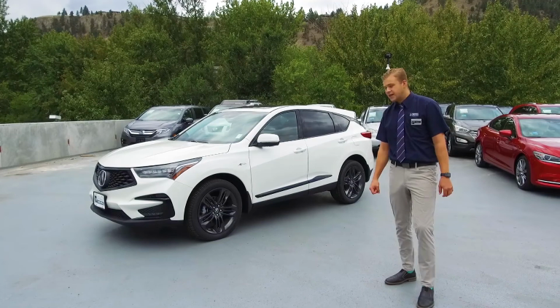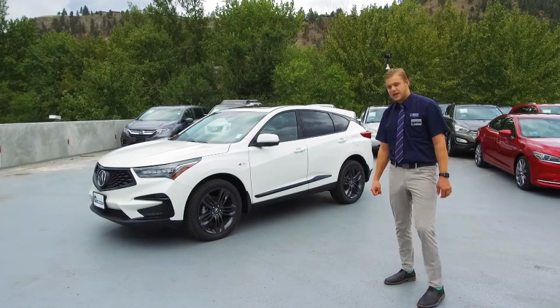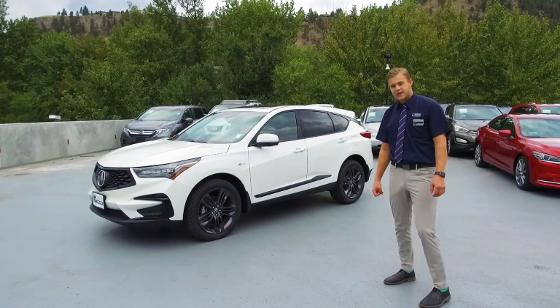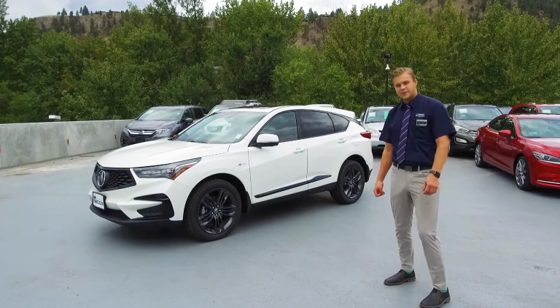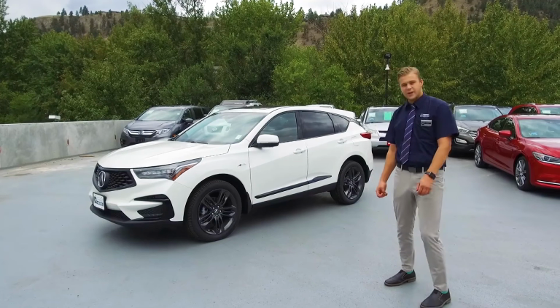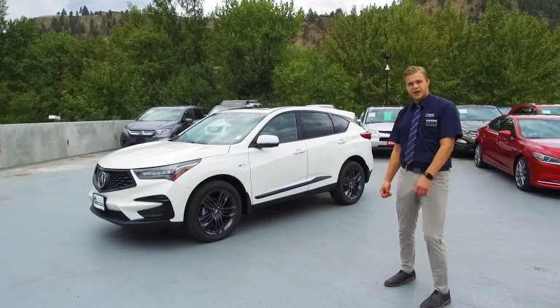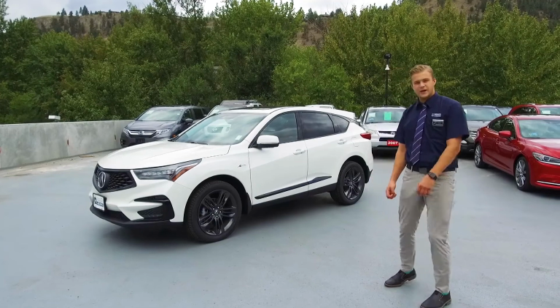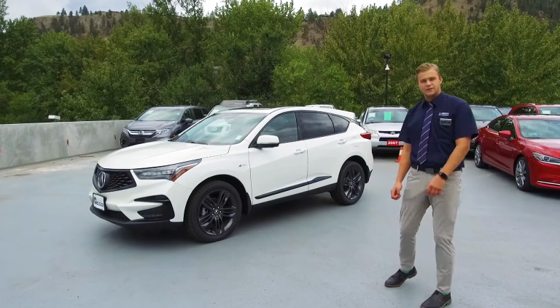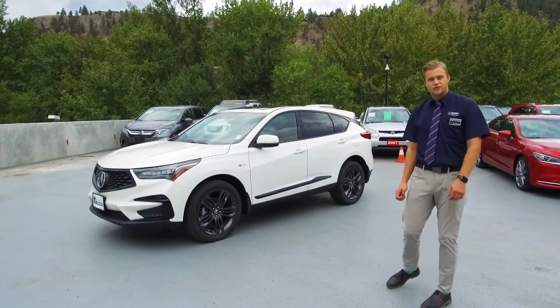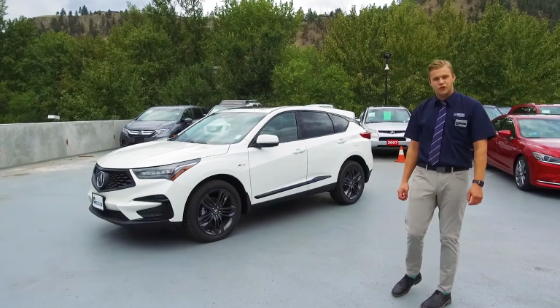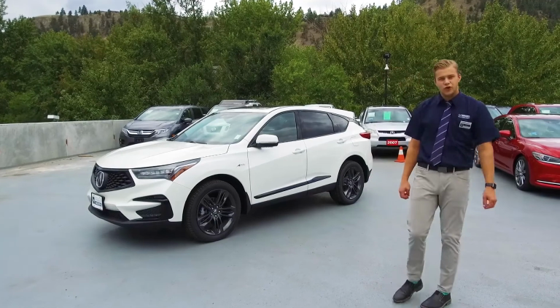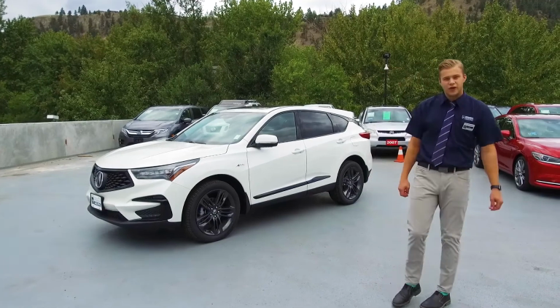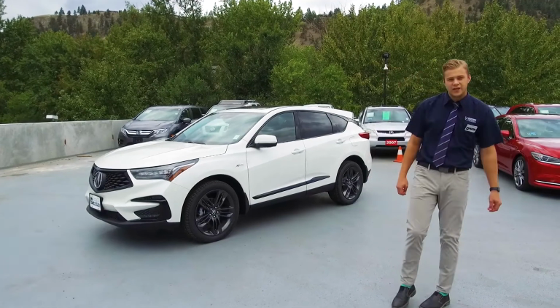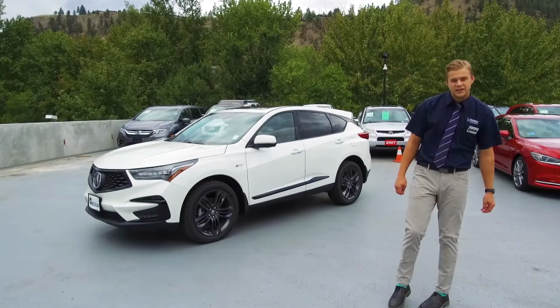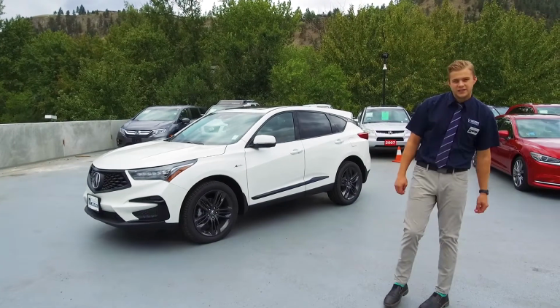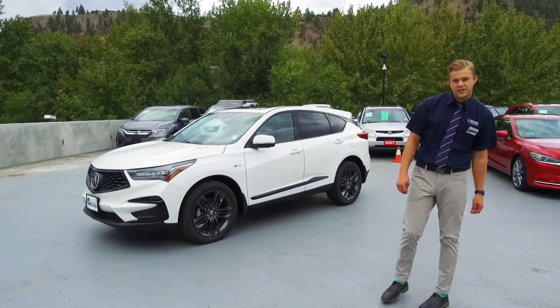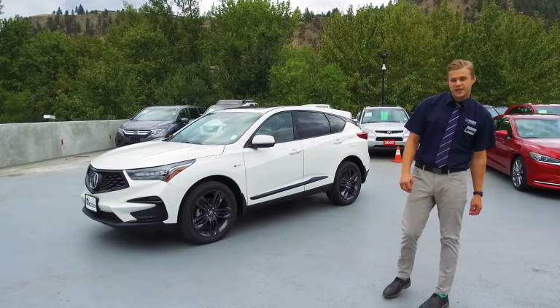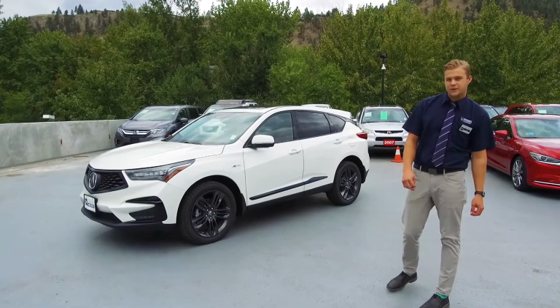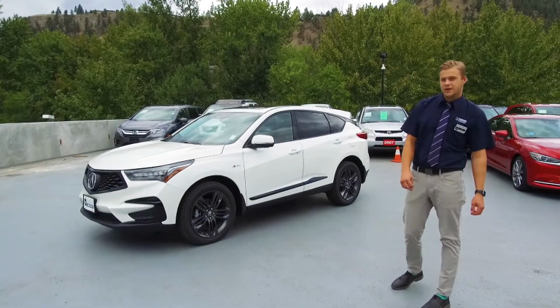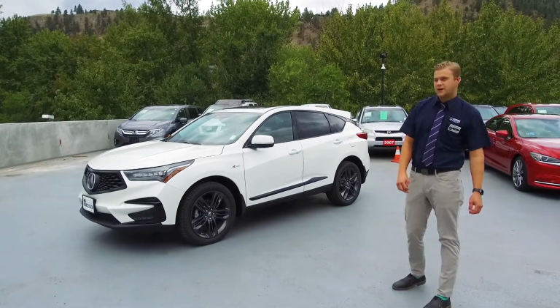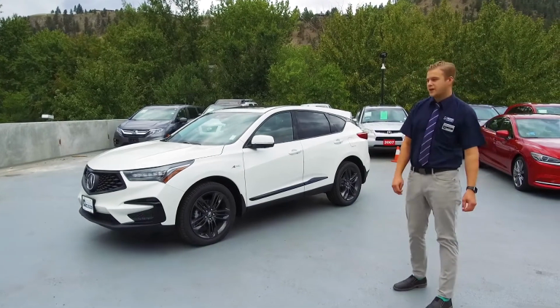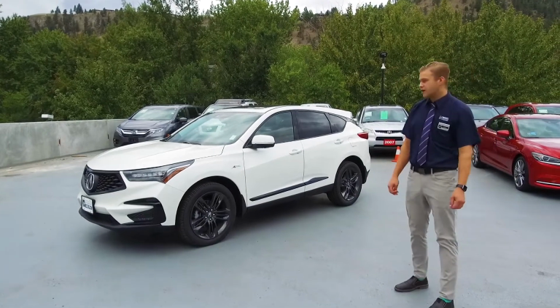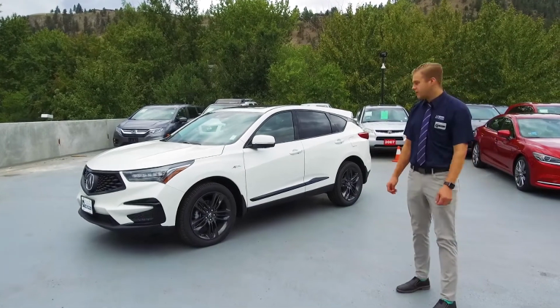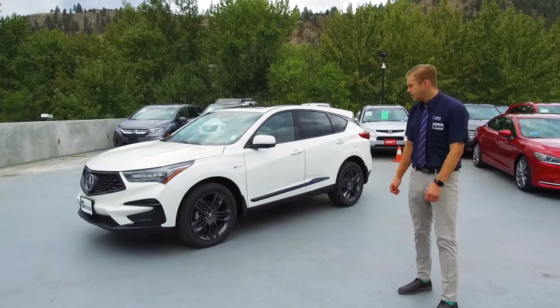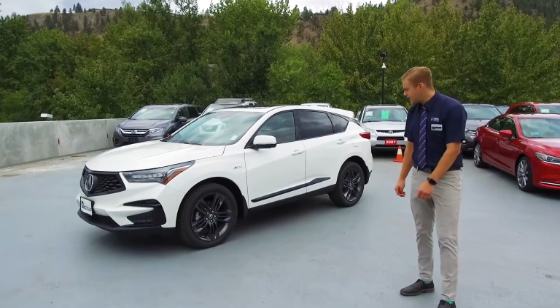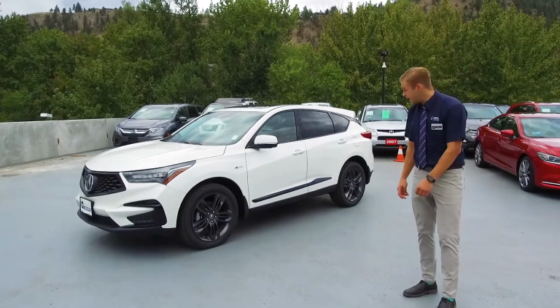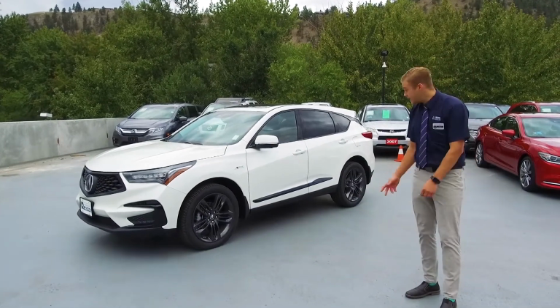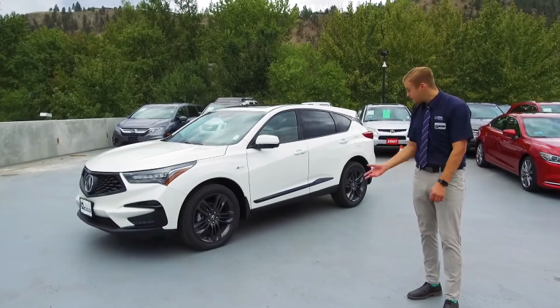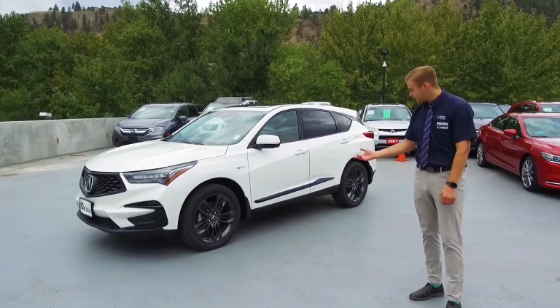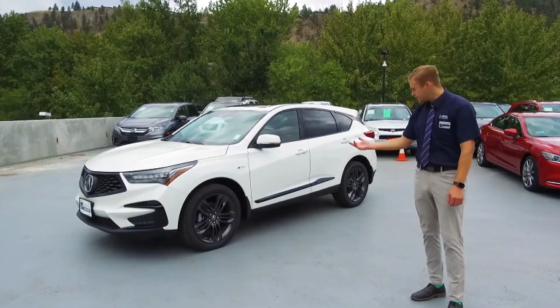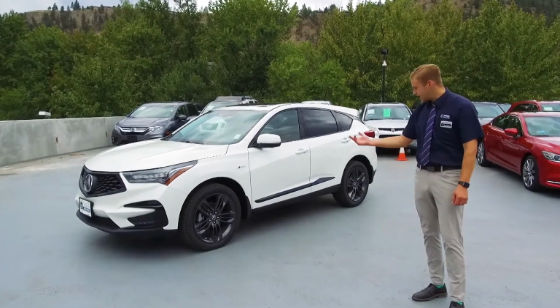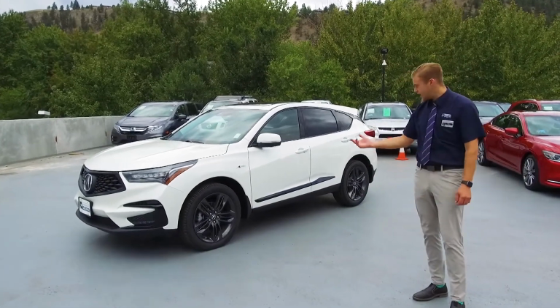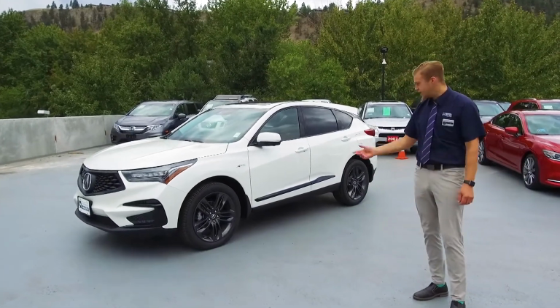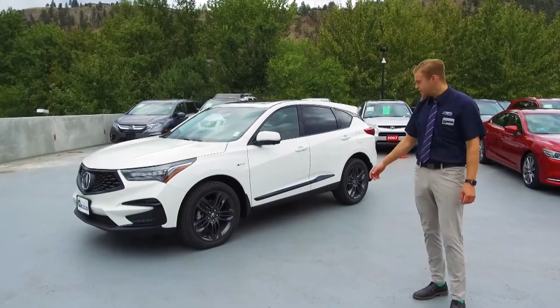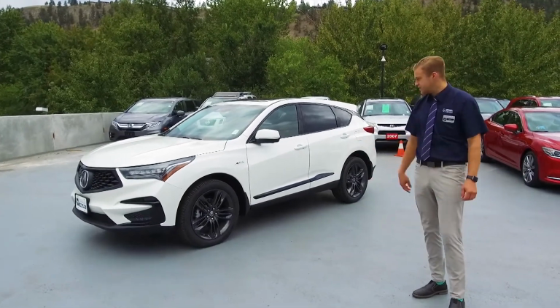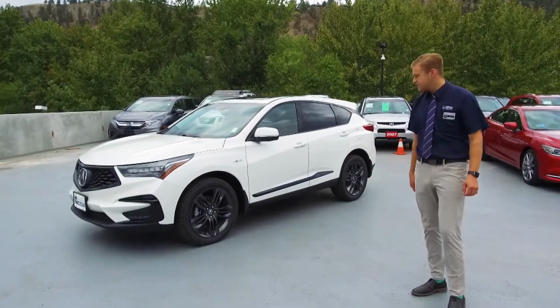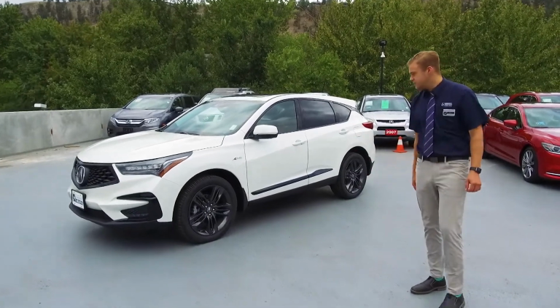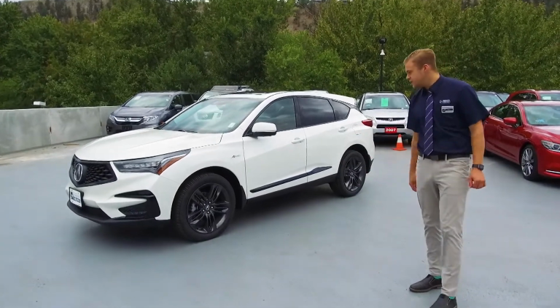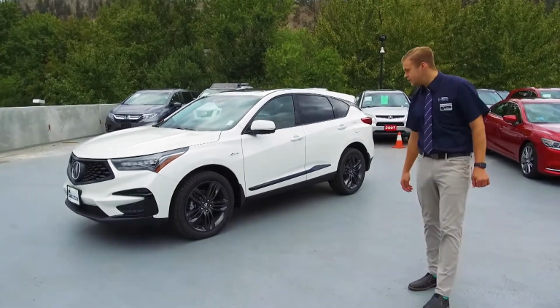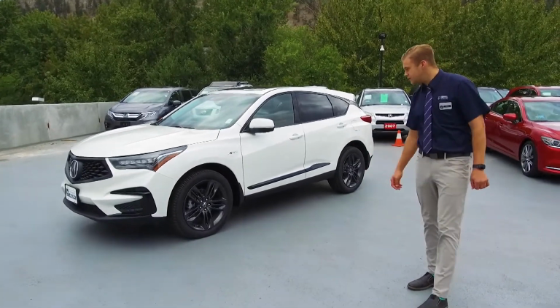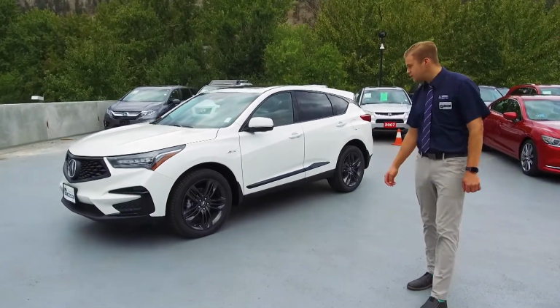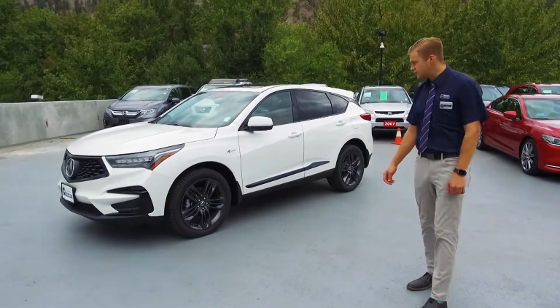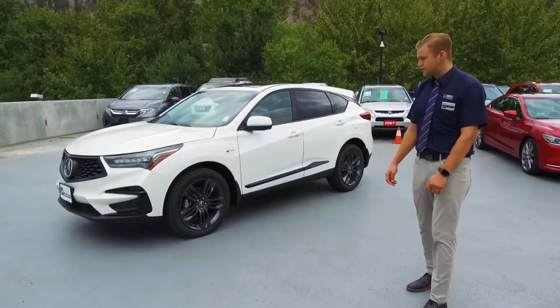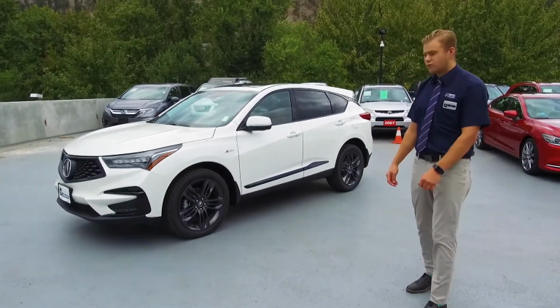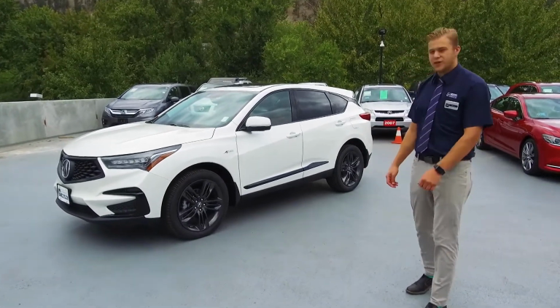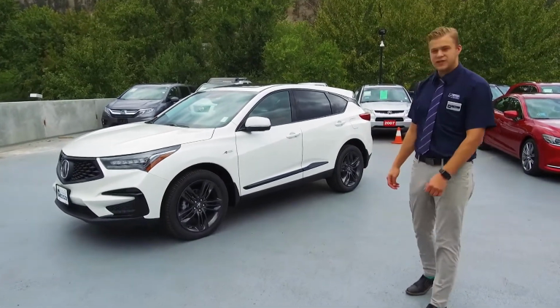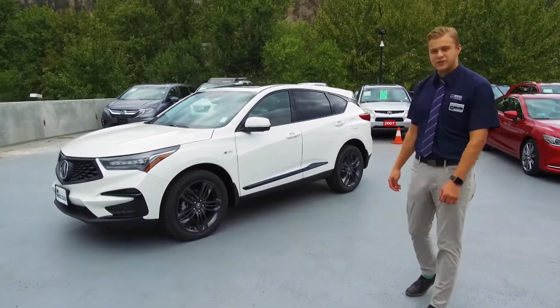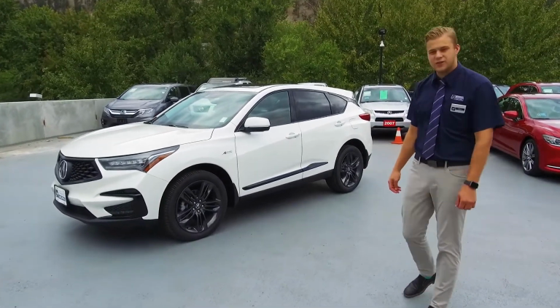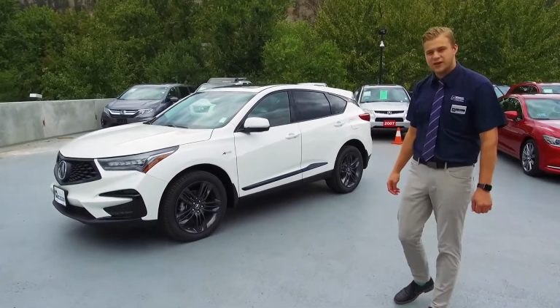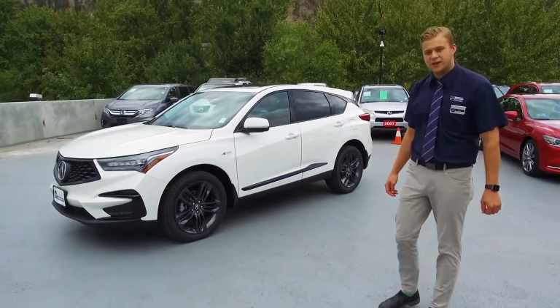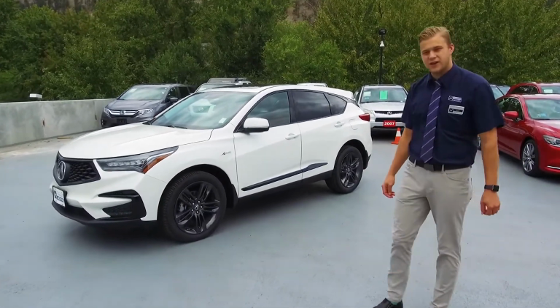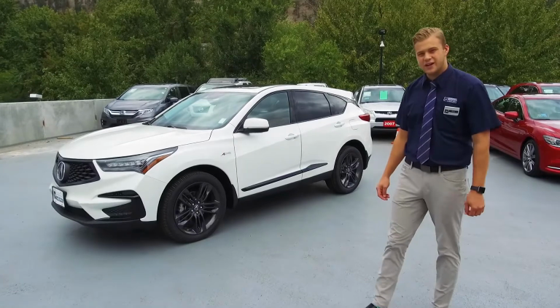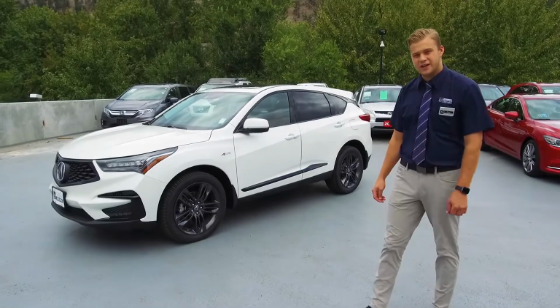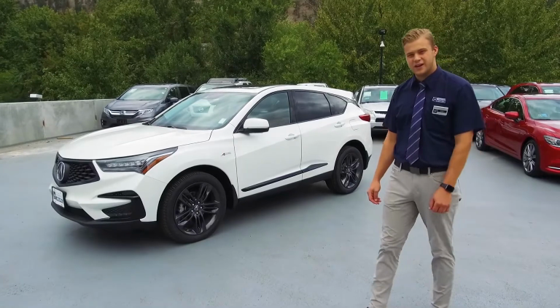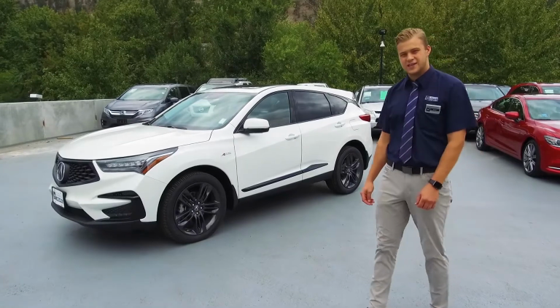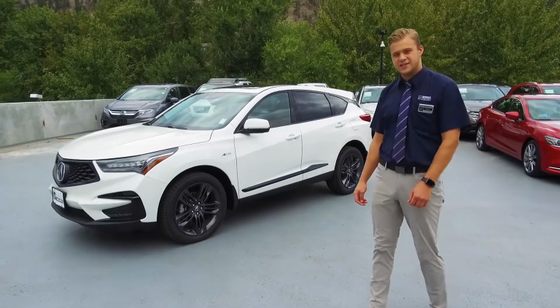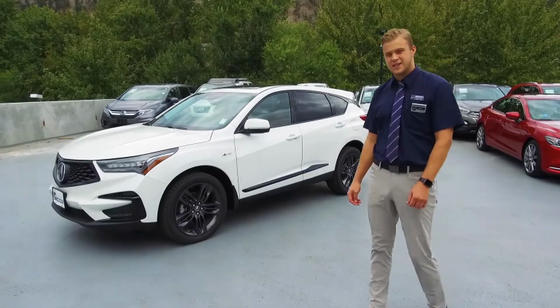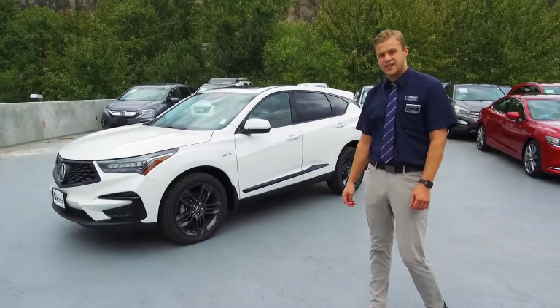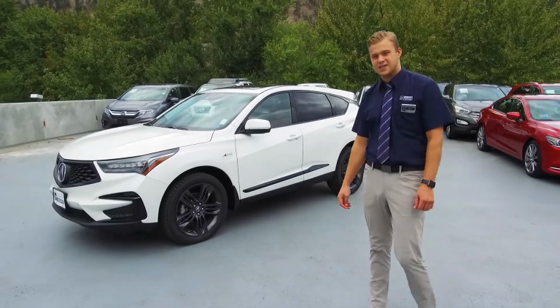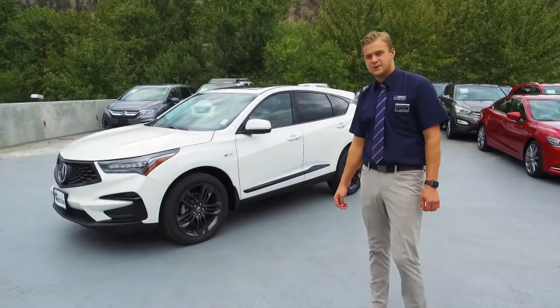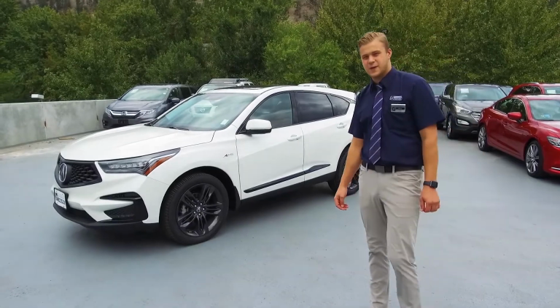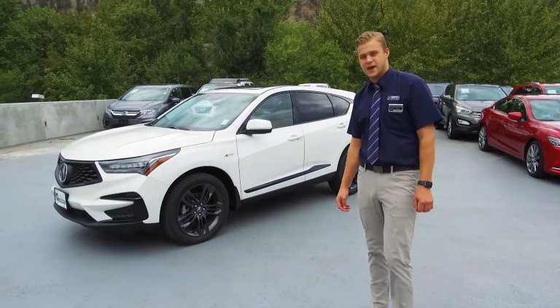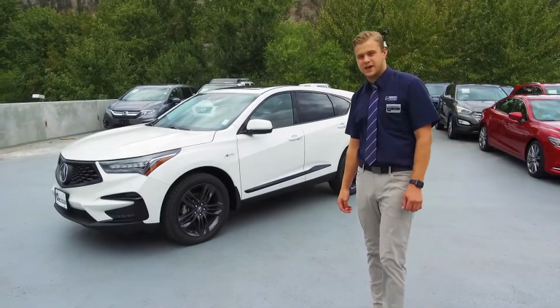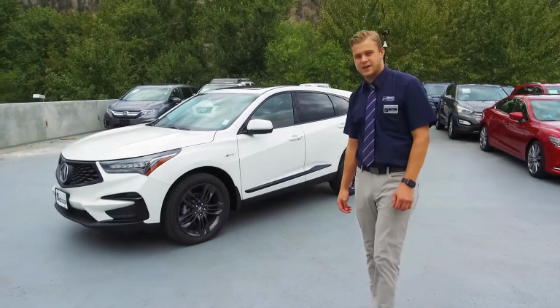Hey, my name is Rory. Today we're here at Harmony Acura checking out this beautiful 2020 RDX A-Spec.